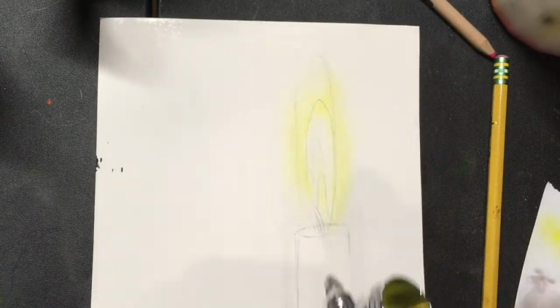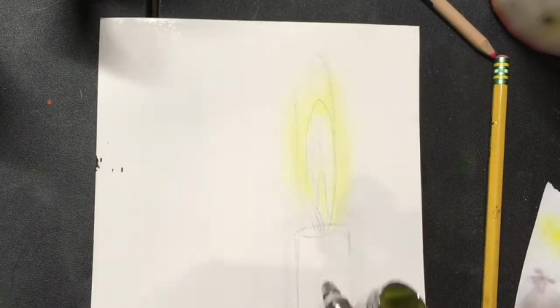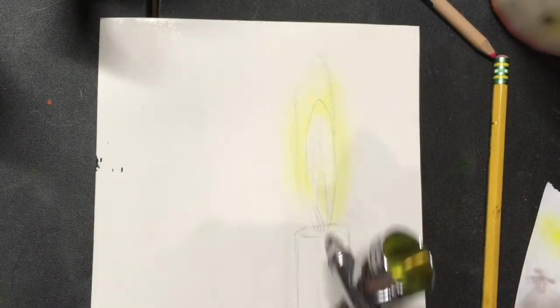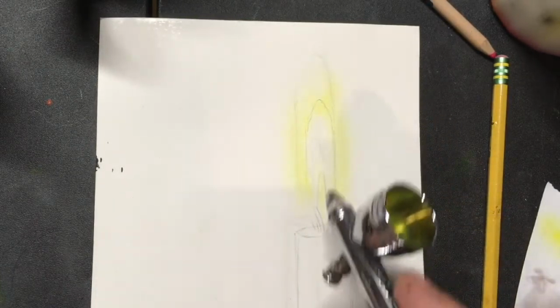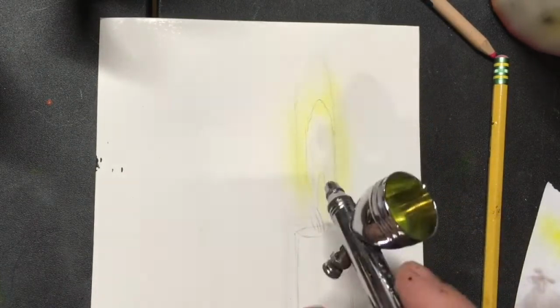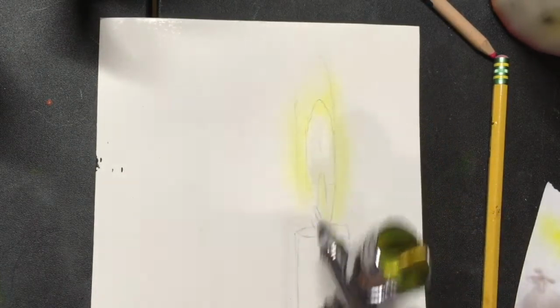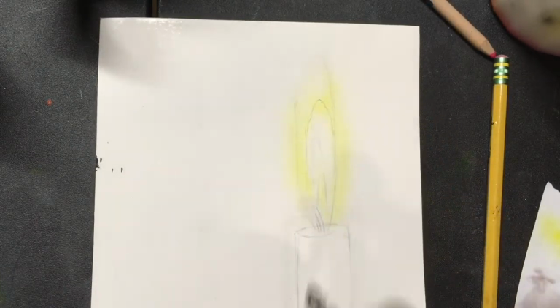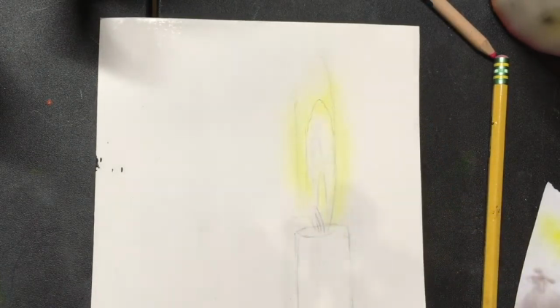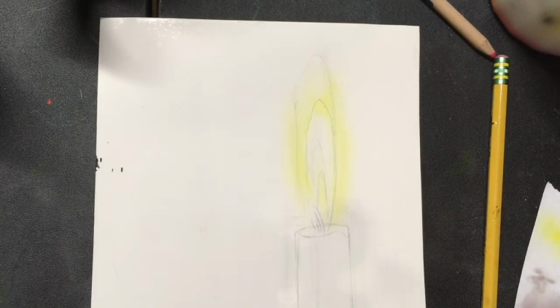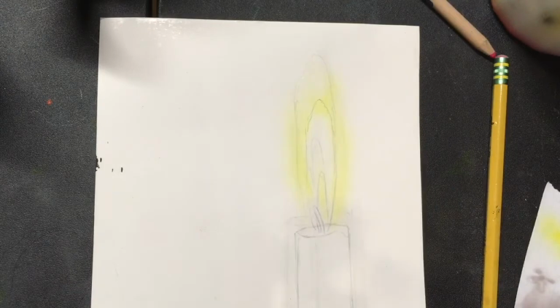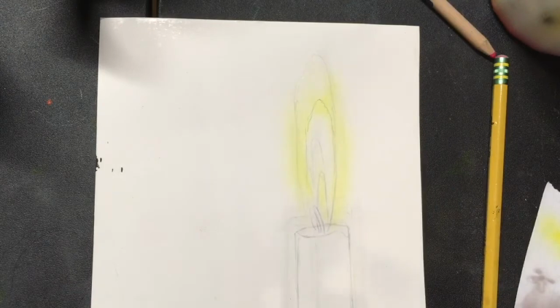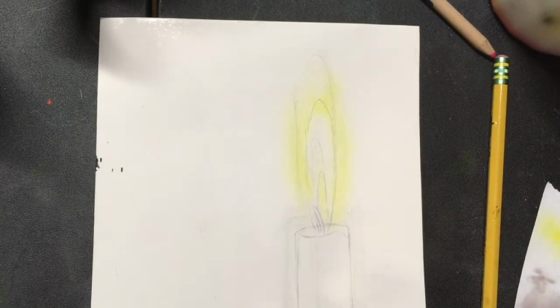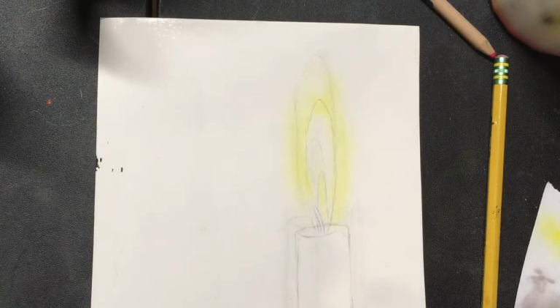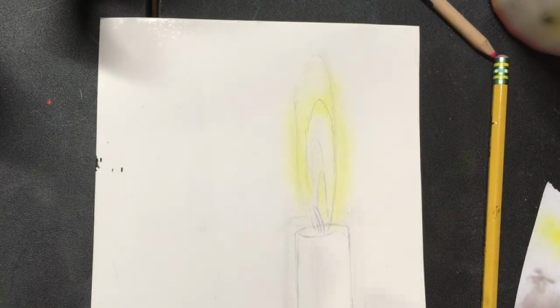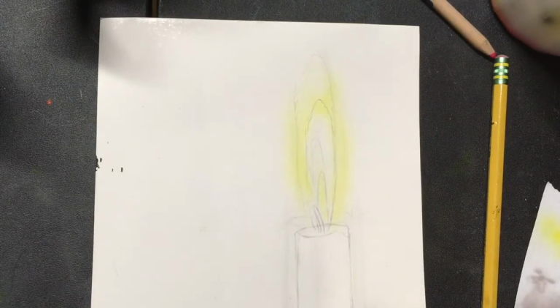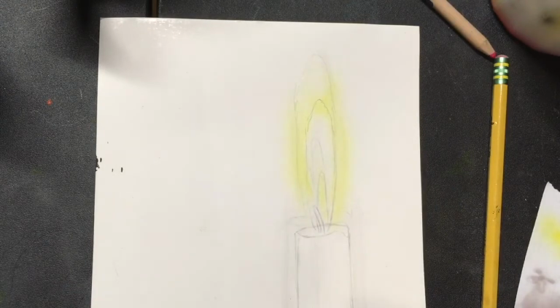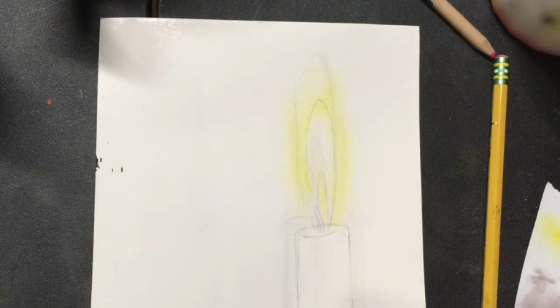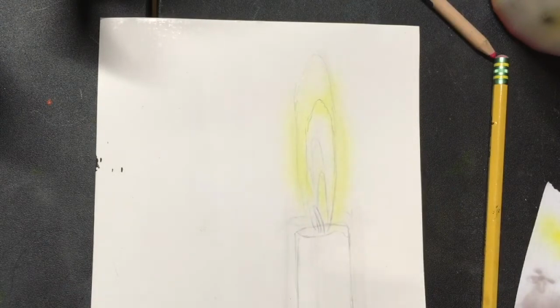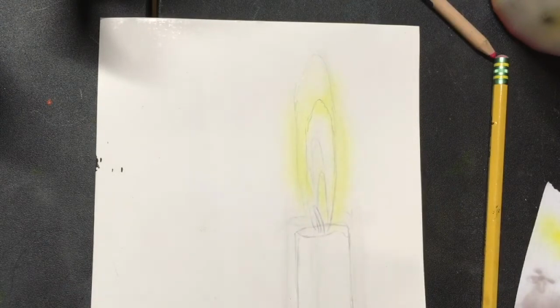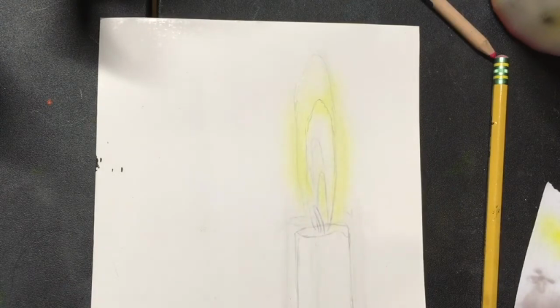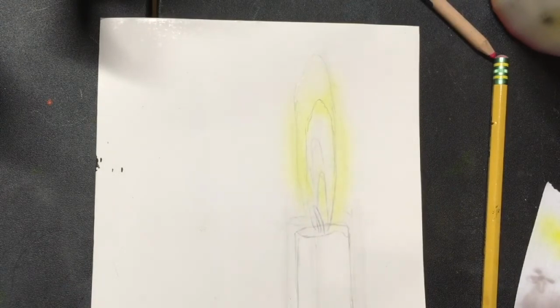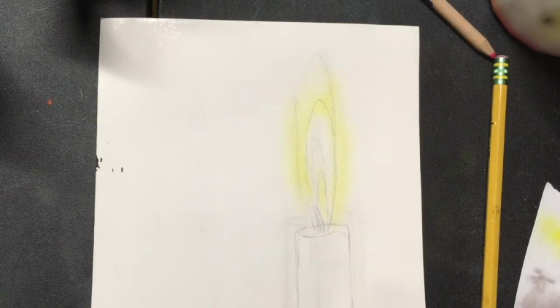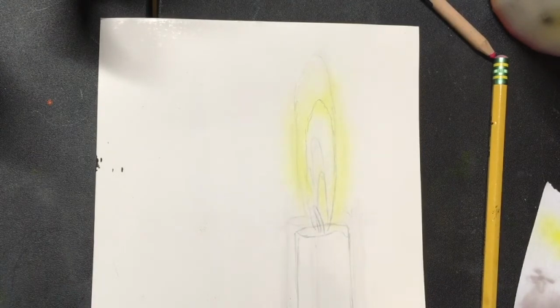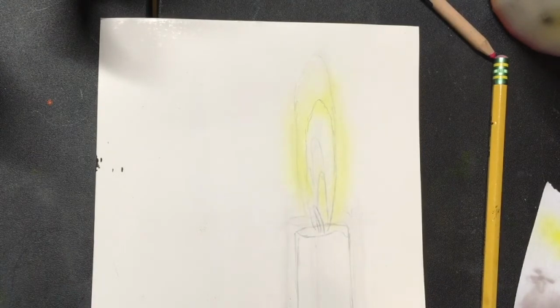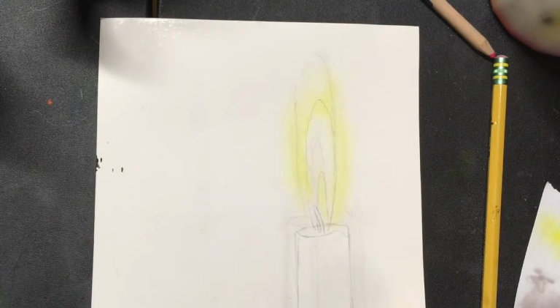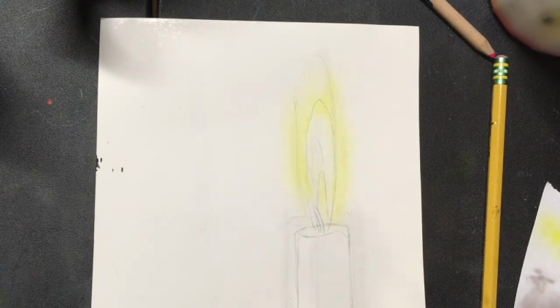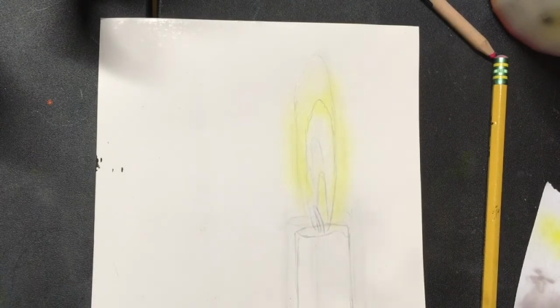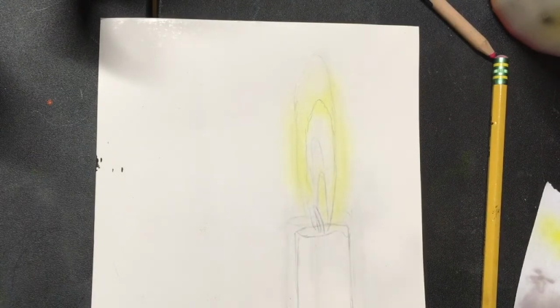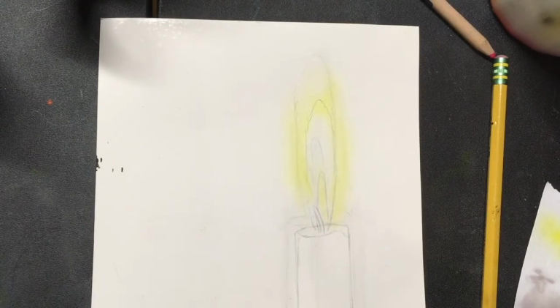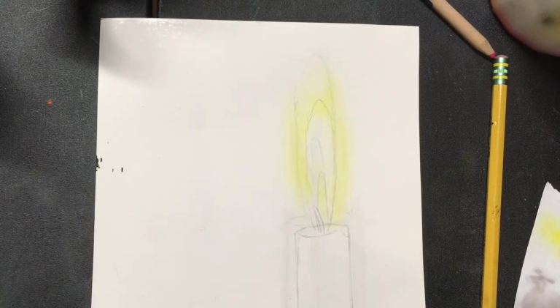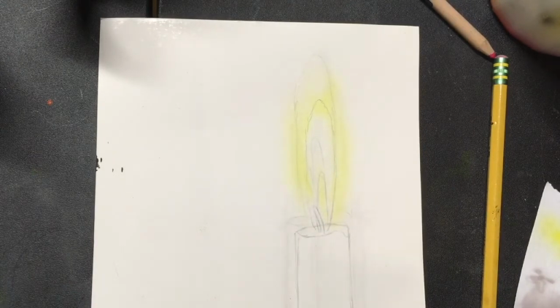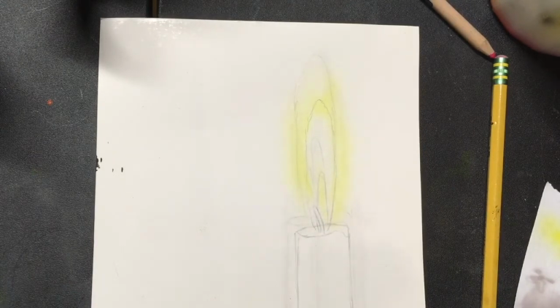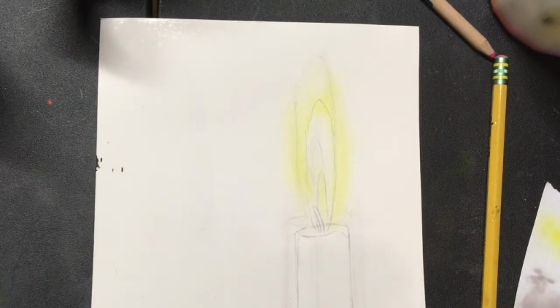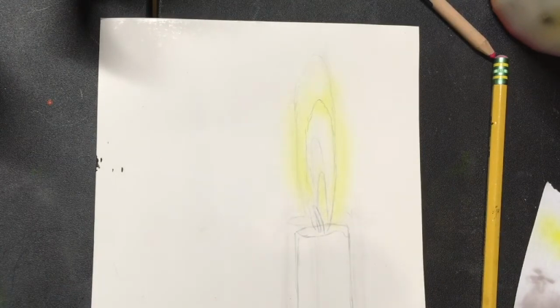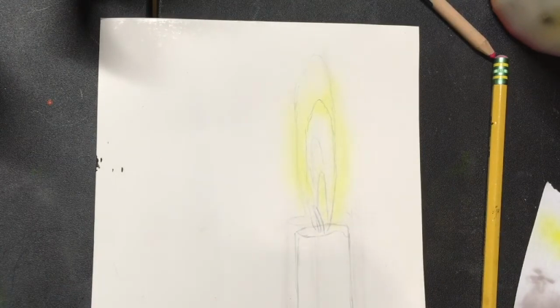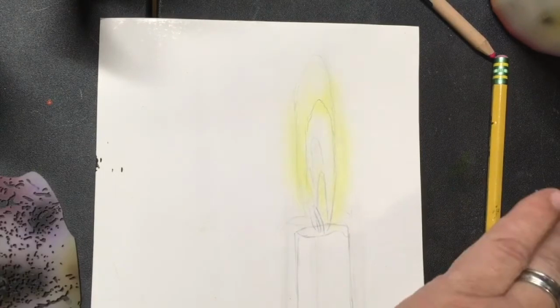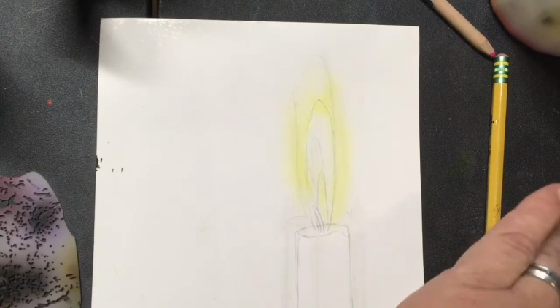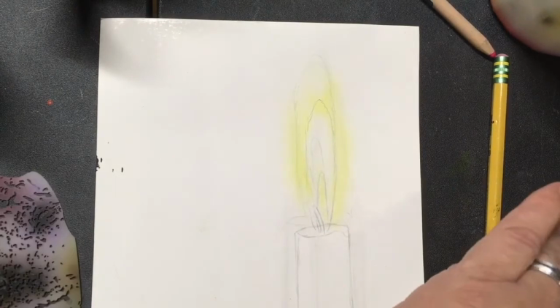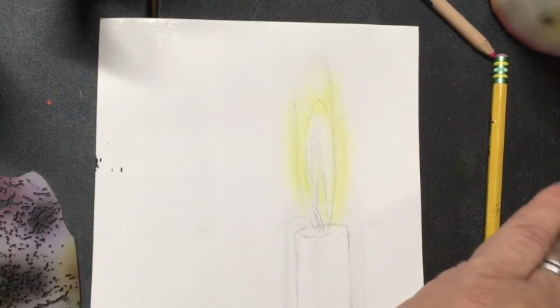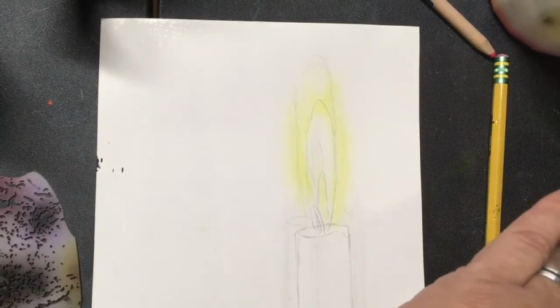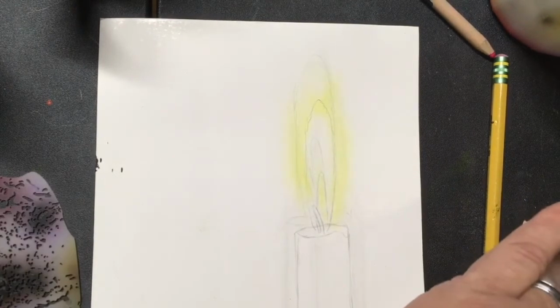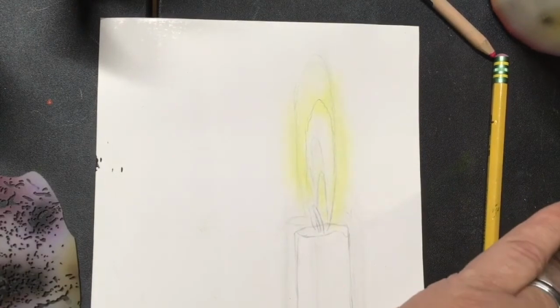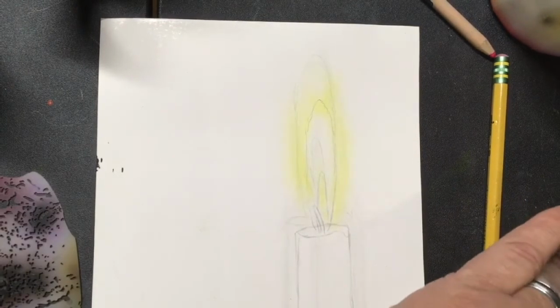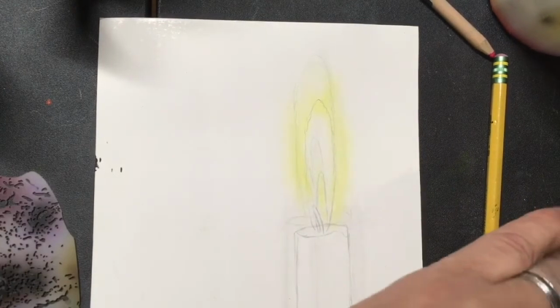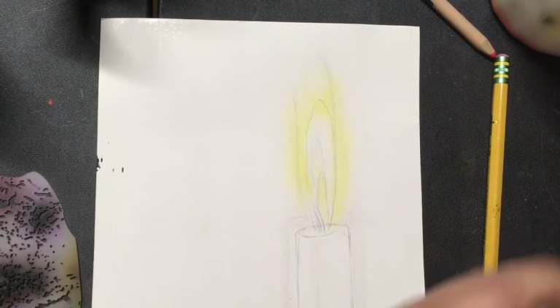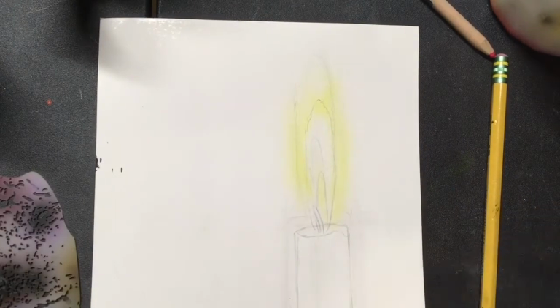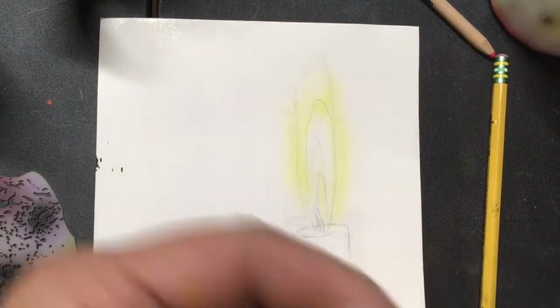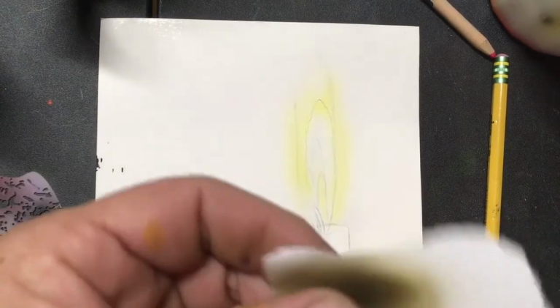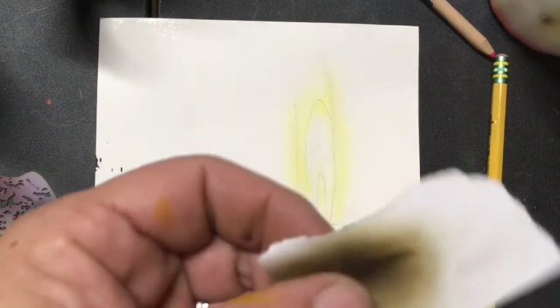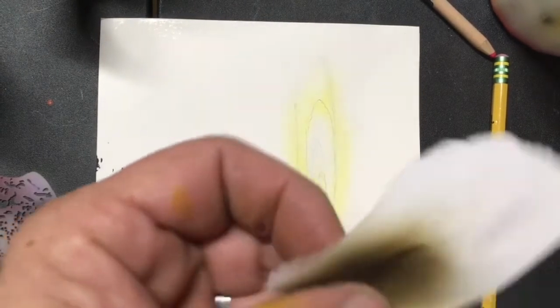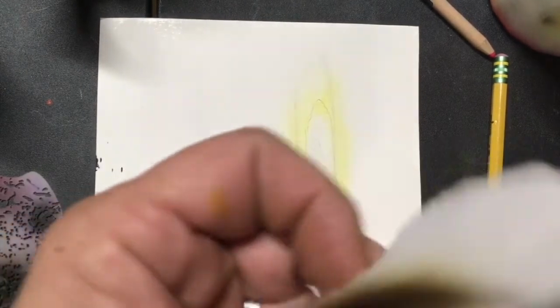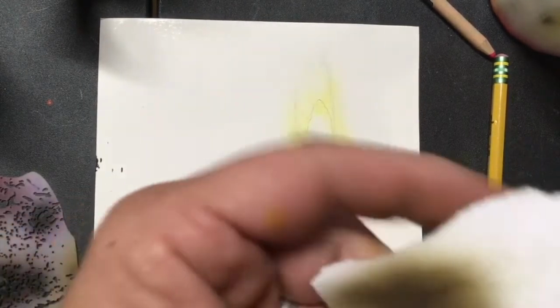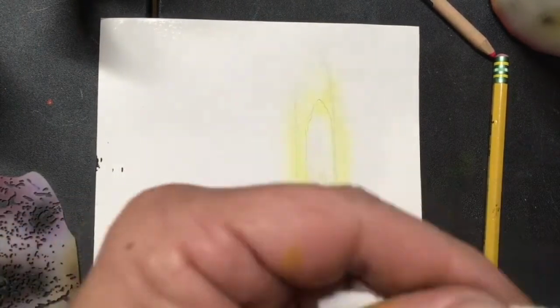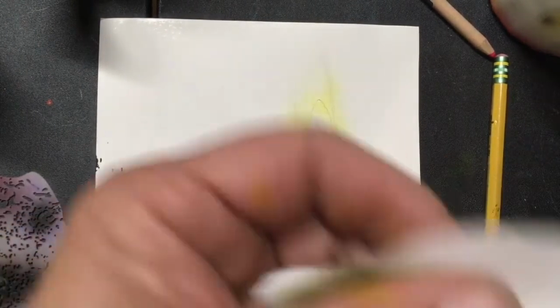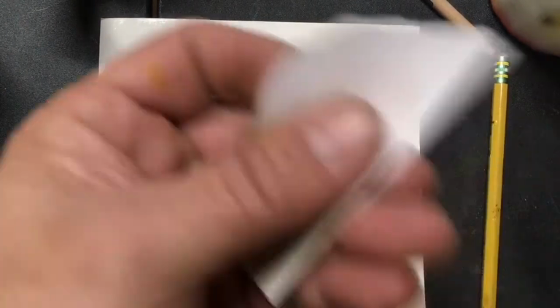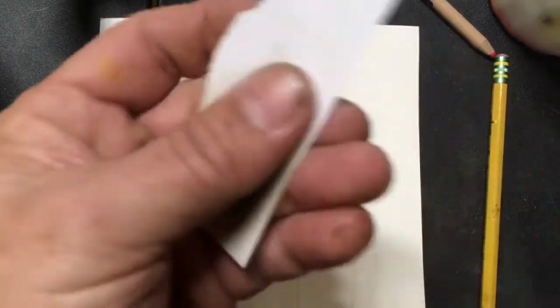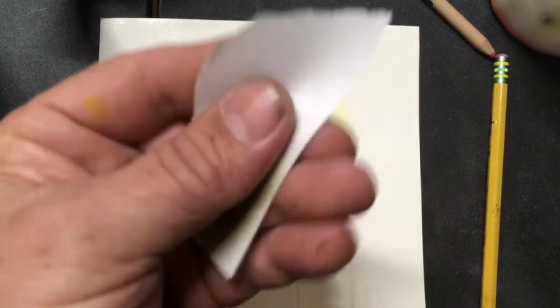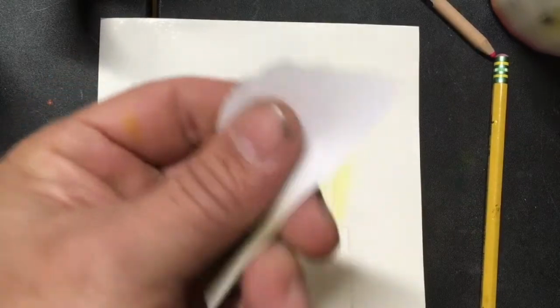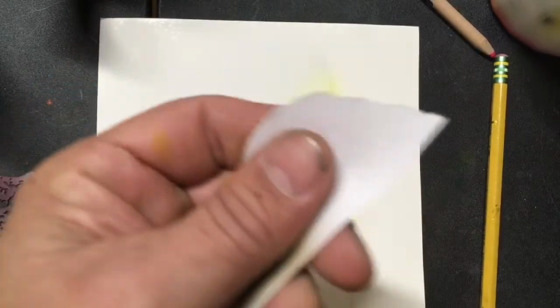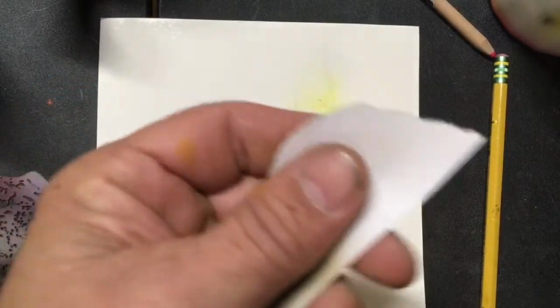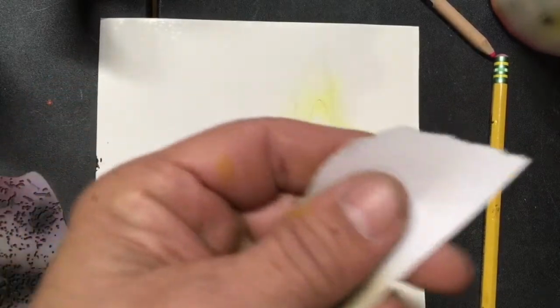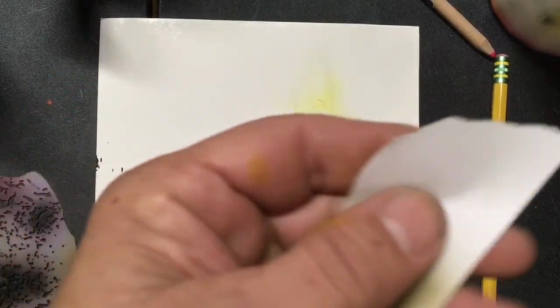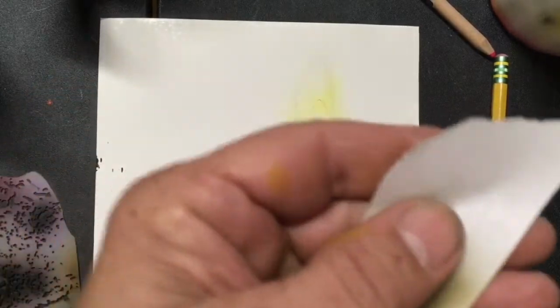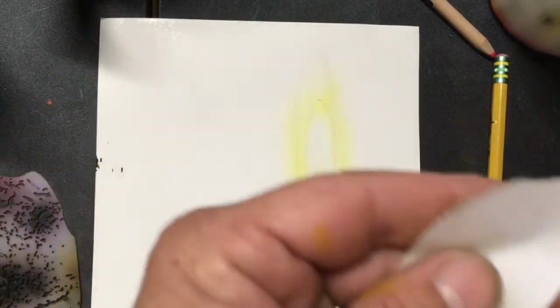You'll notice I have two sketches — I decided I wanted a different size, but that's not a big deal. I've added burnt sienna to my yellow.